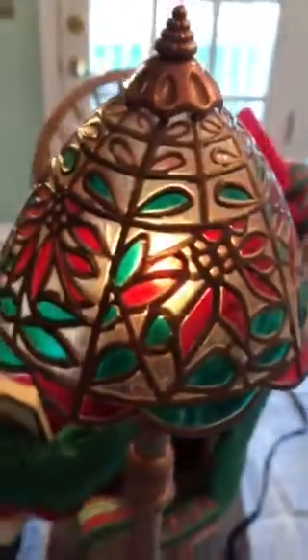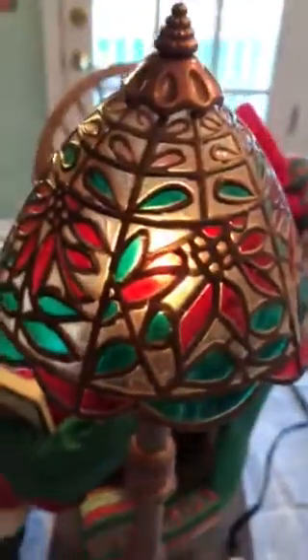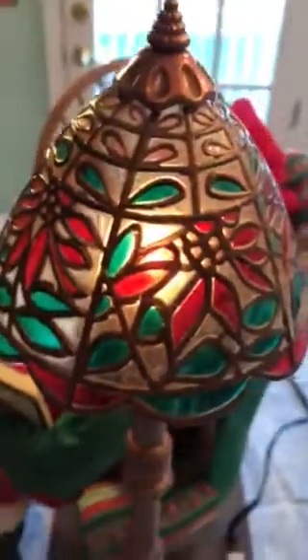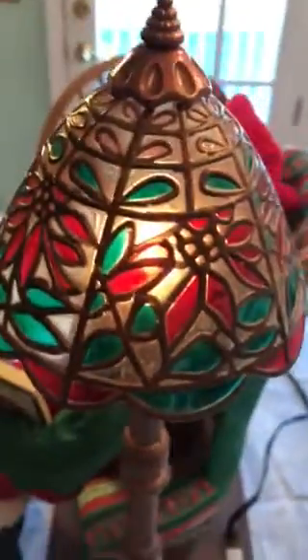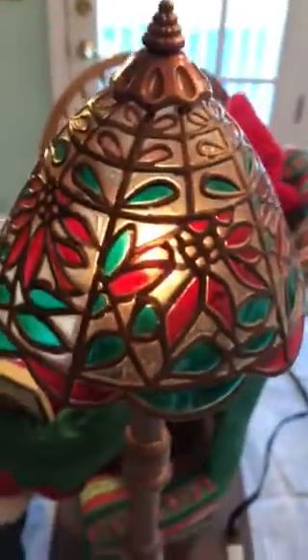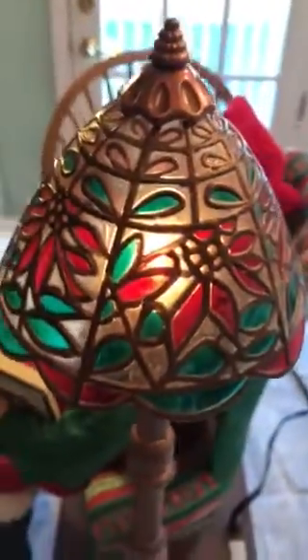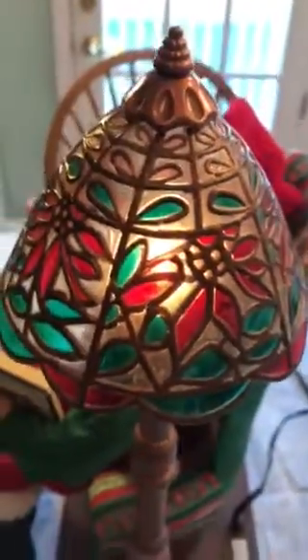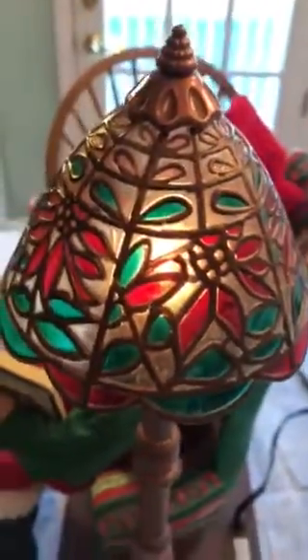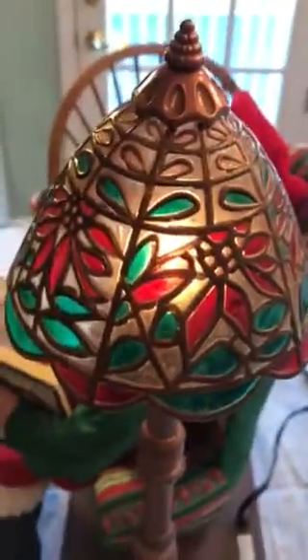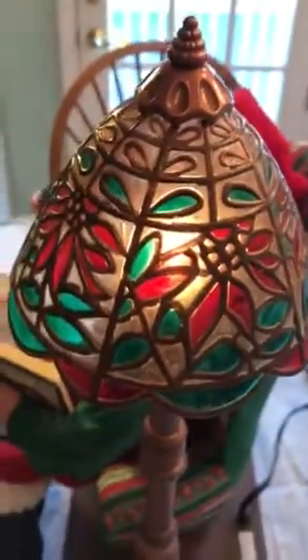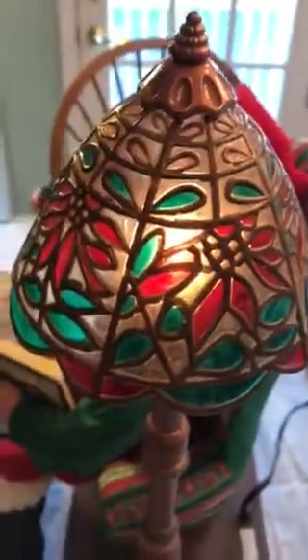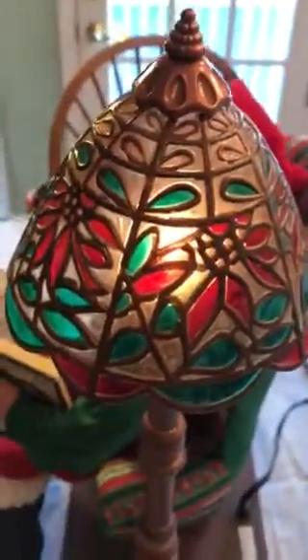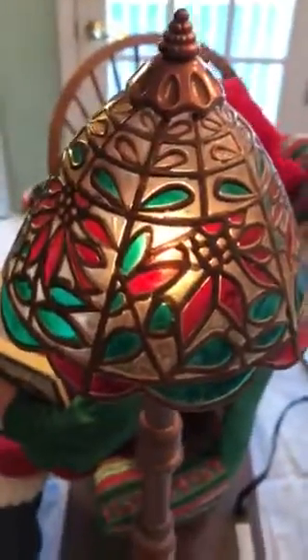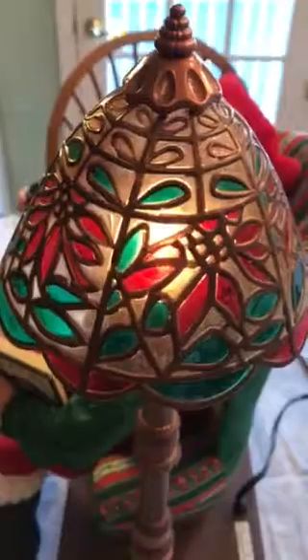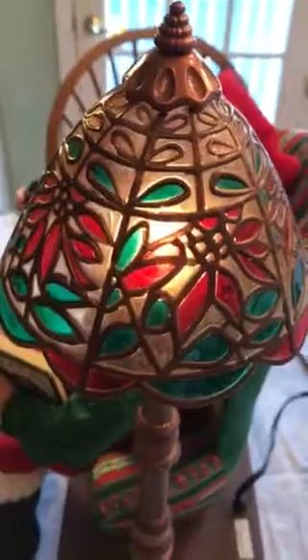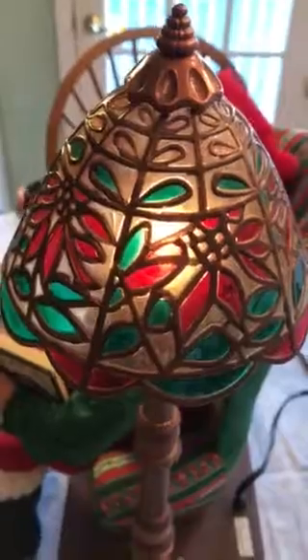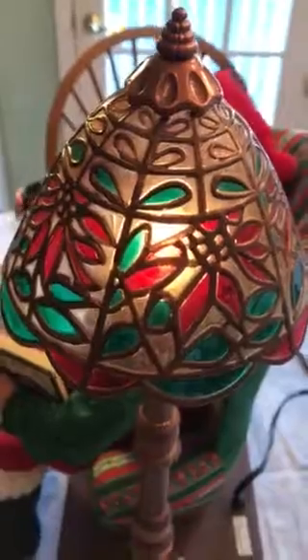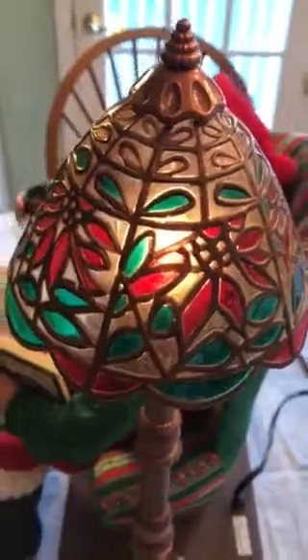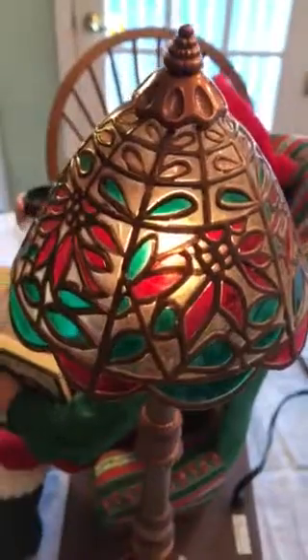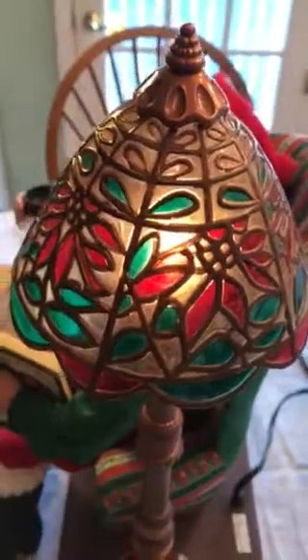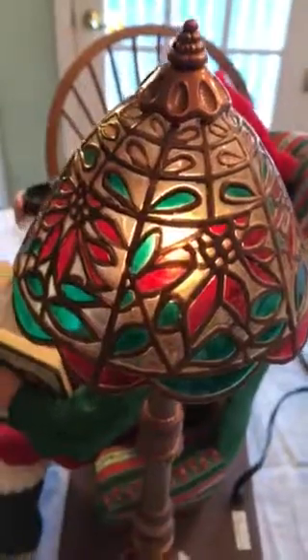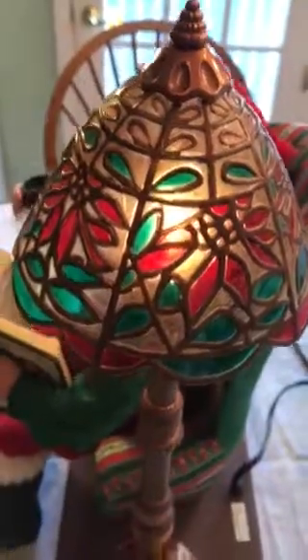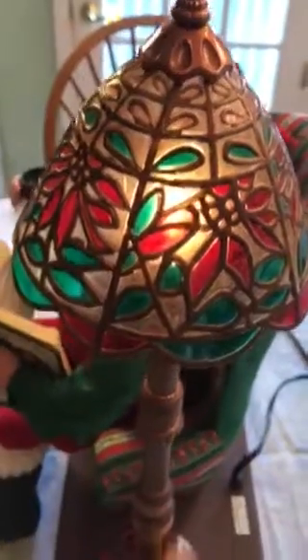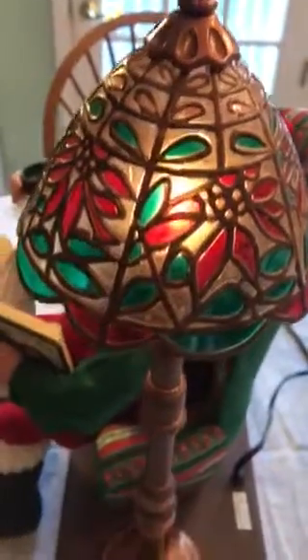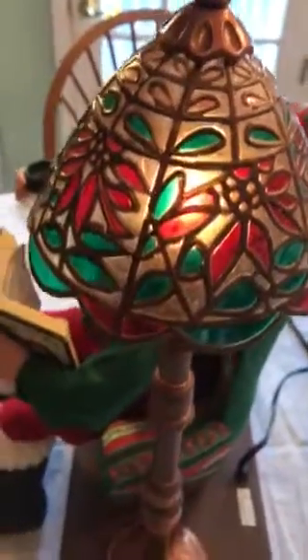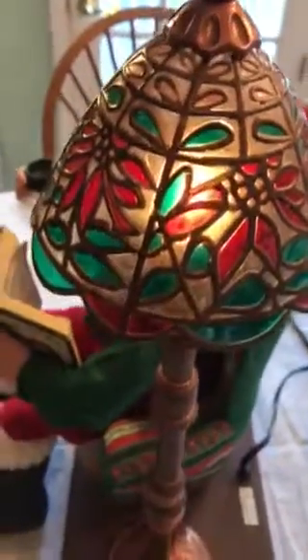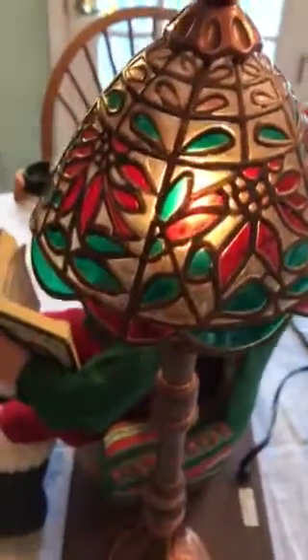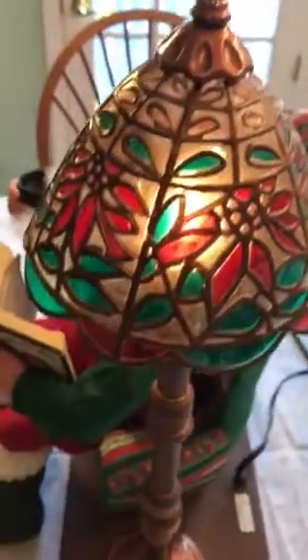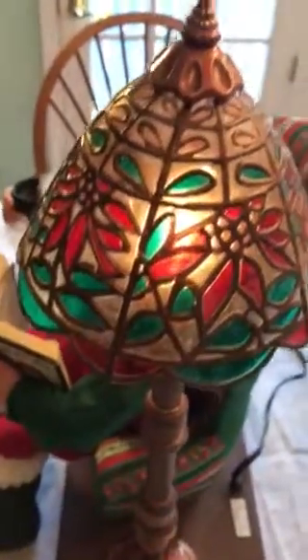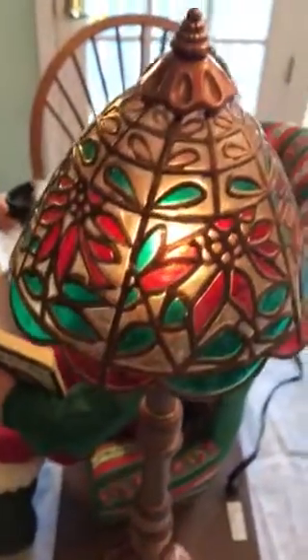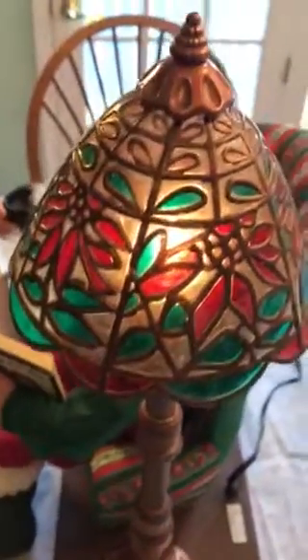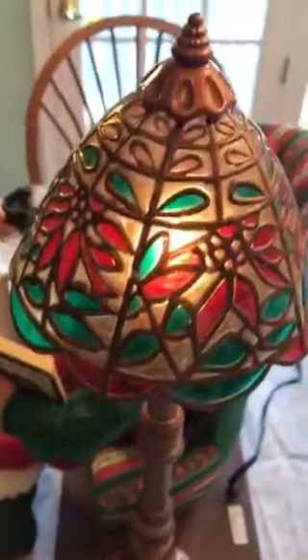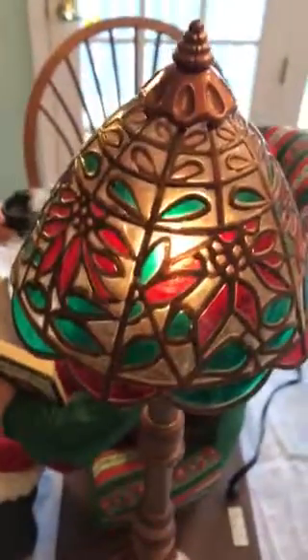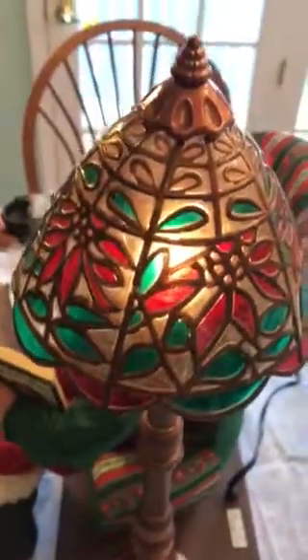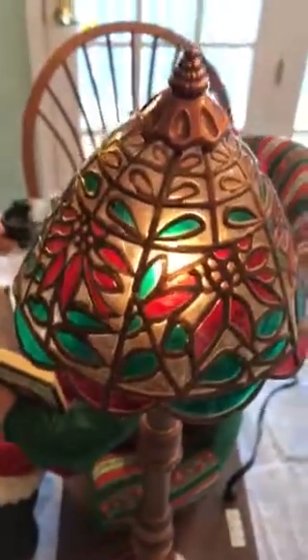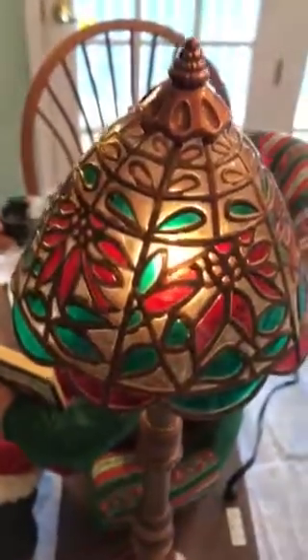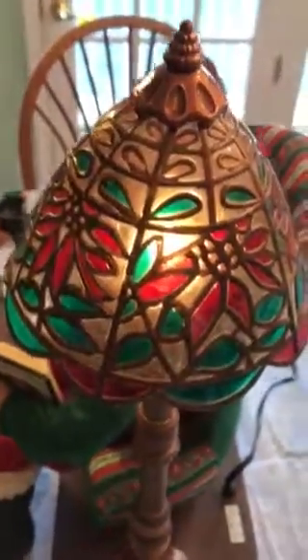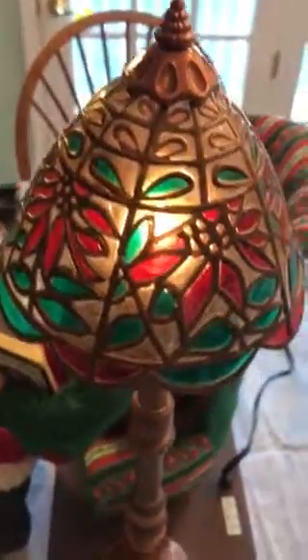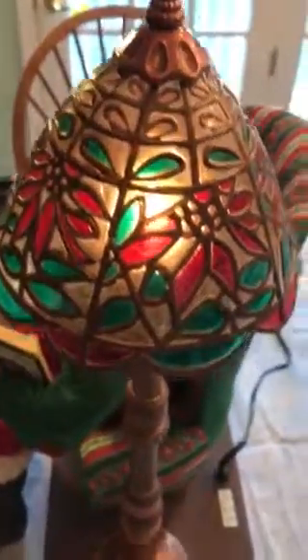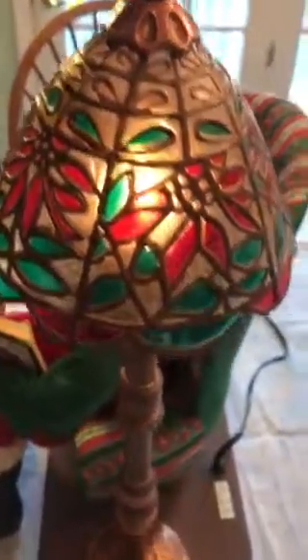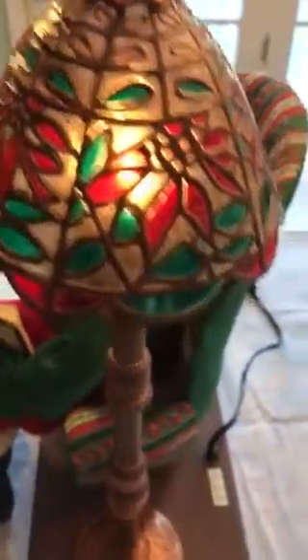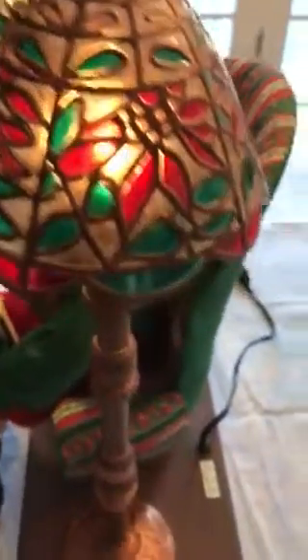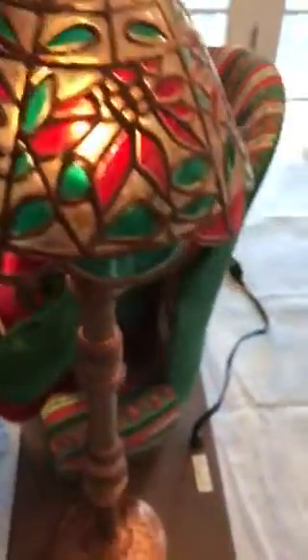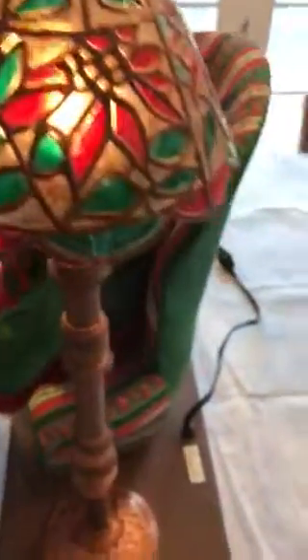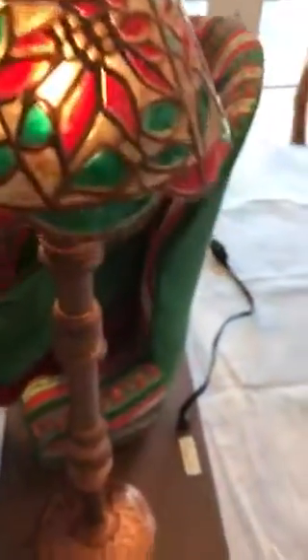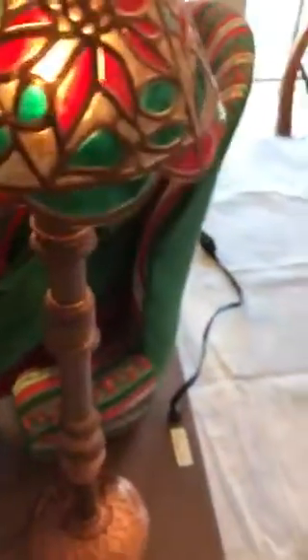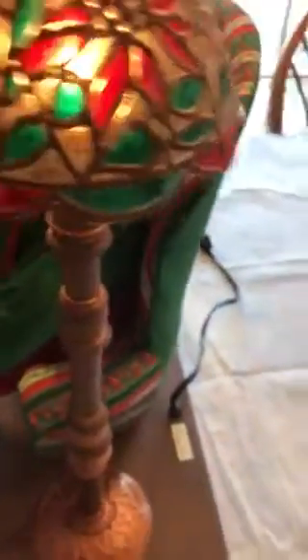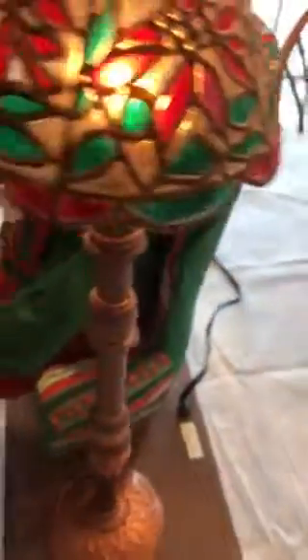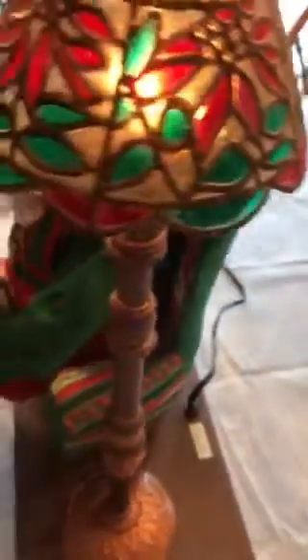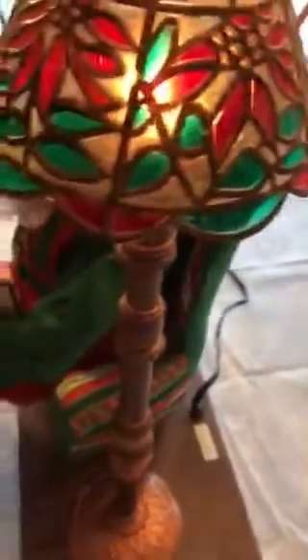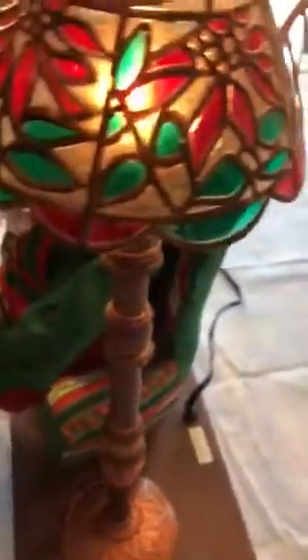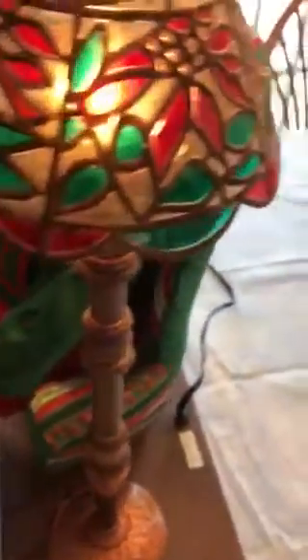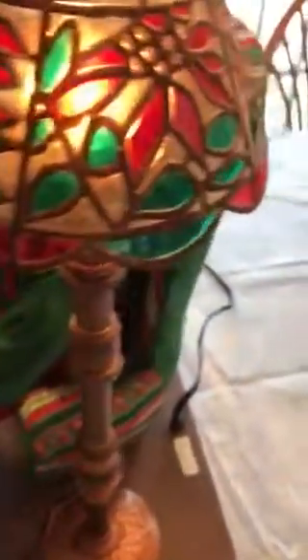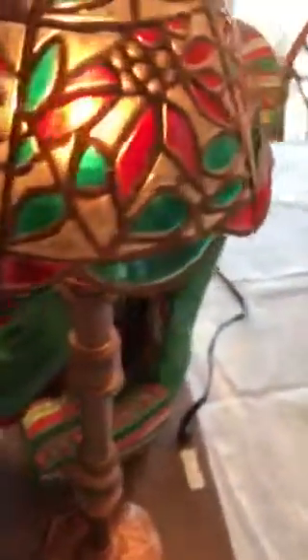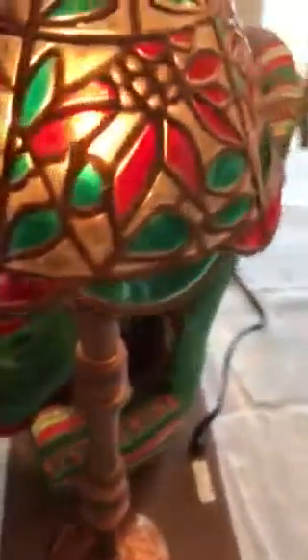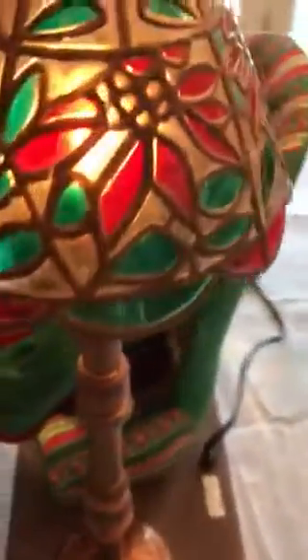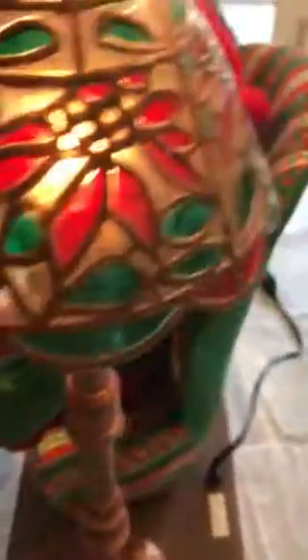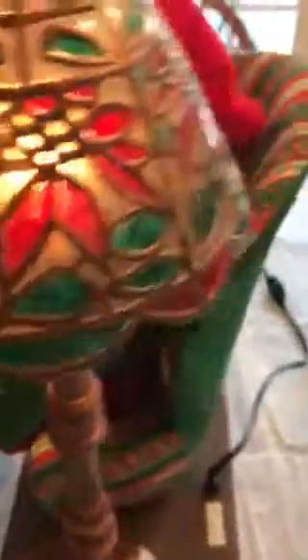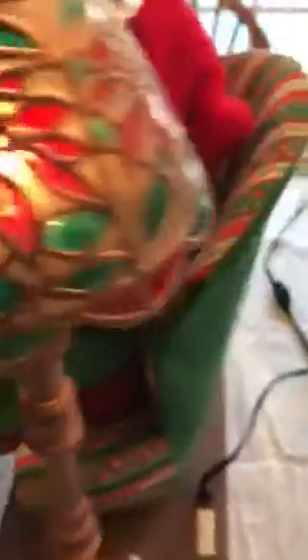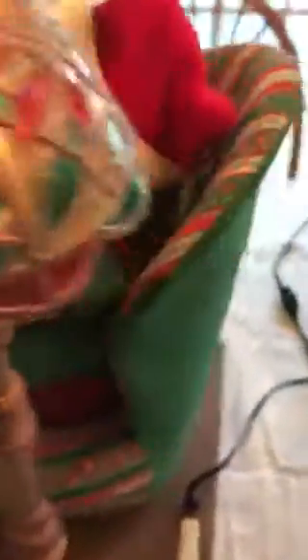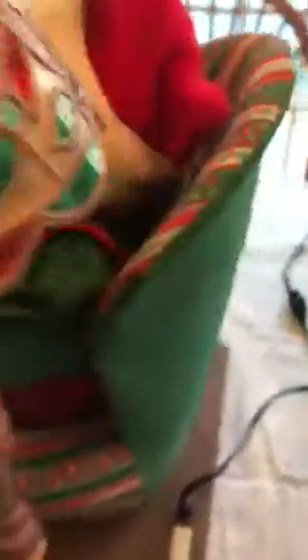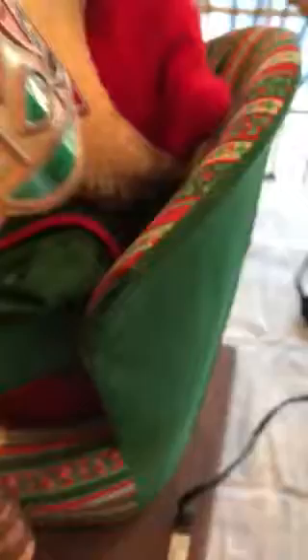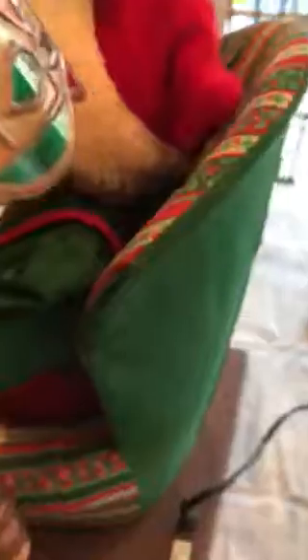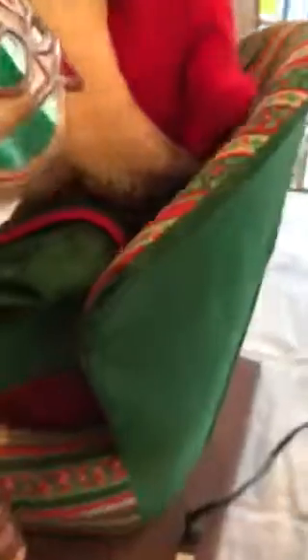The lampshade is plastic, made to look like stained glass.